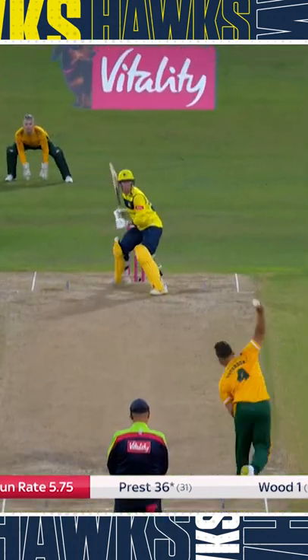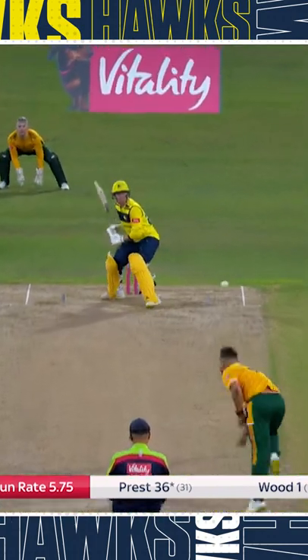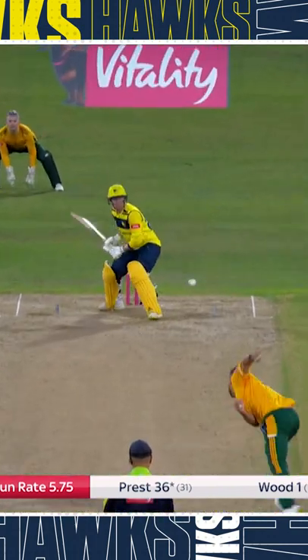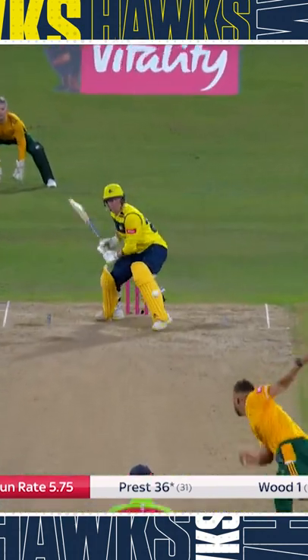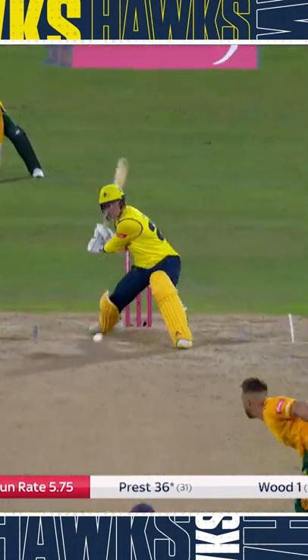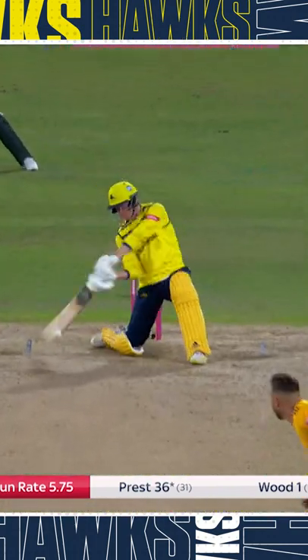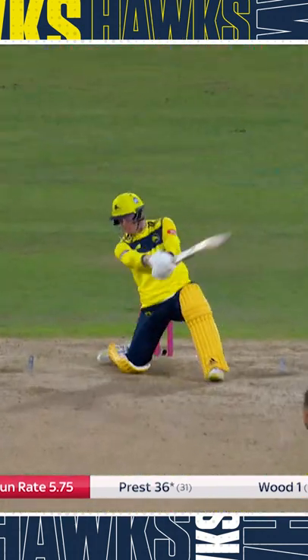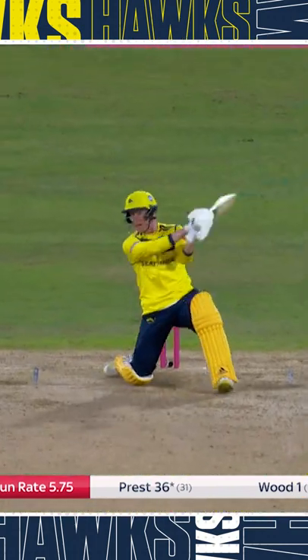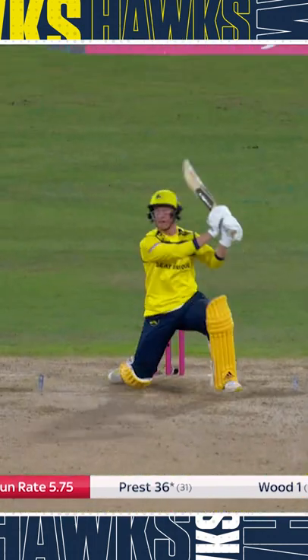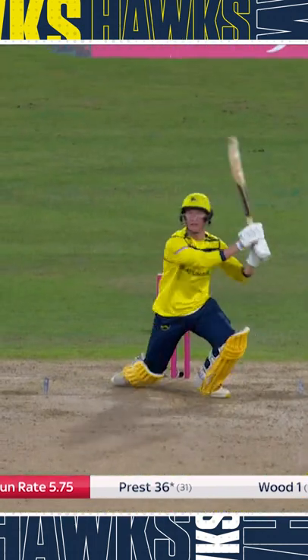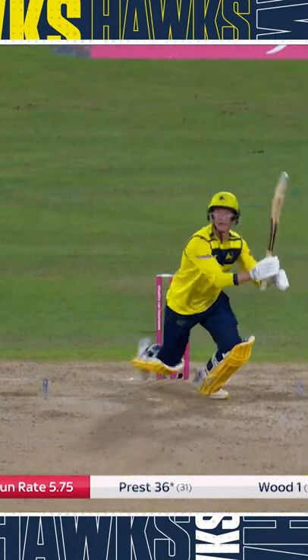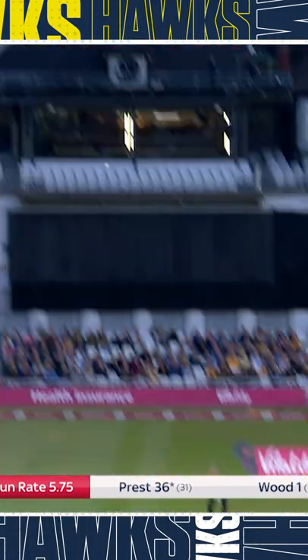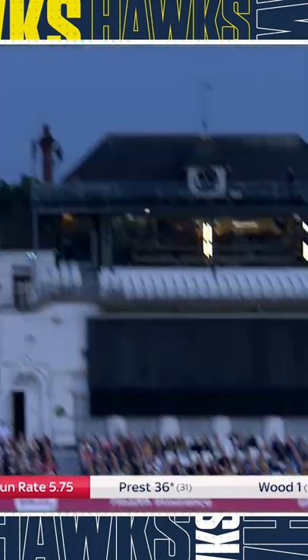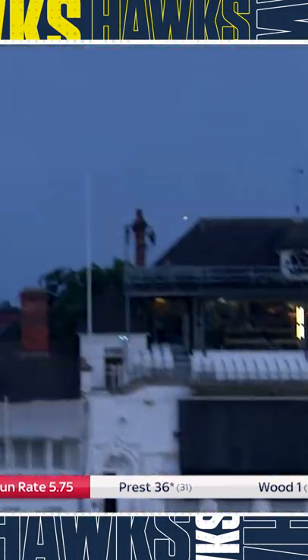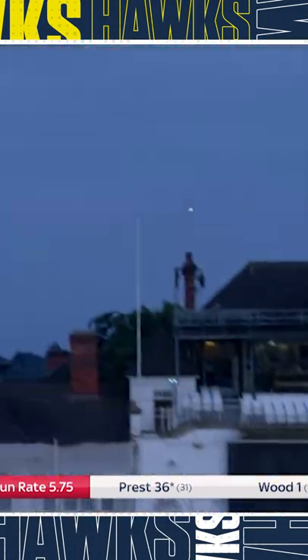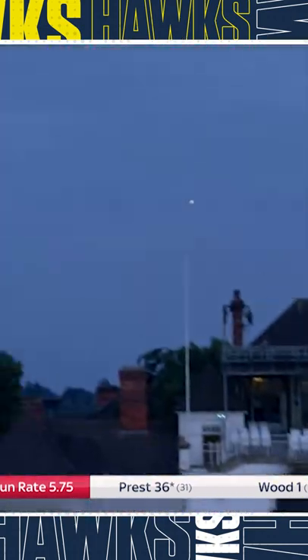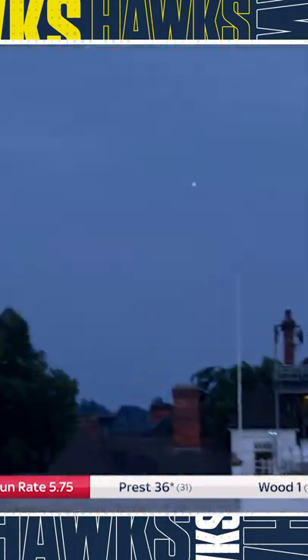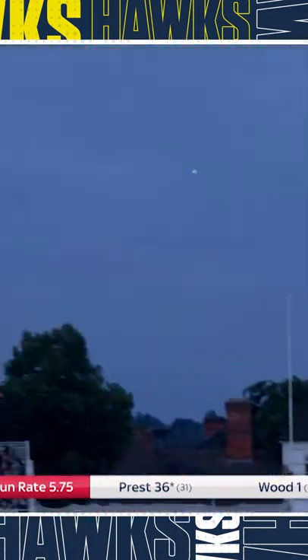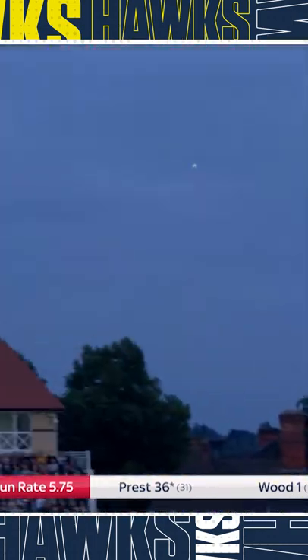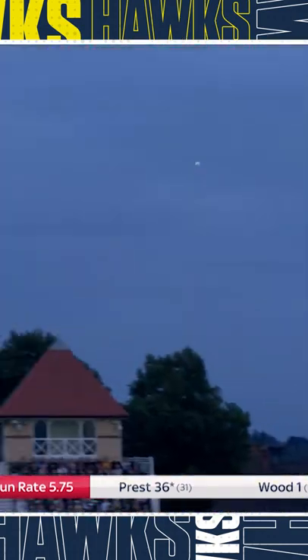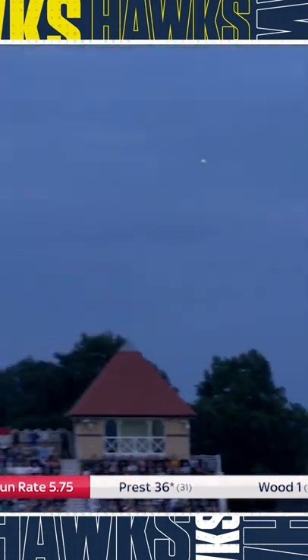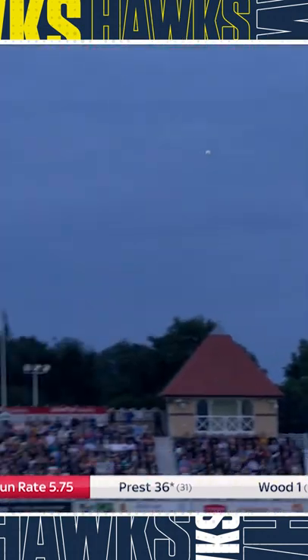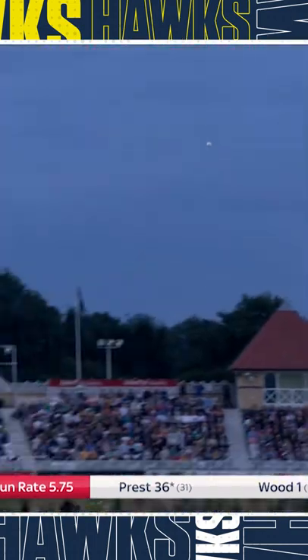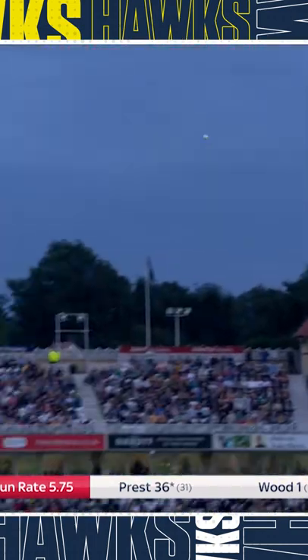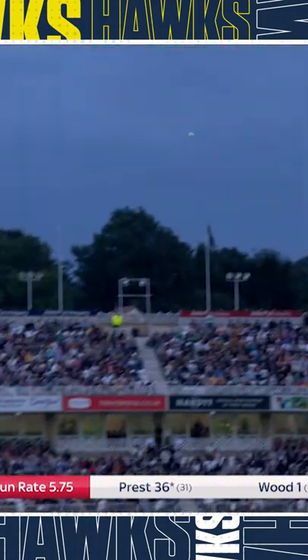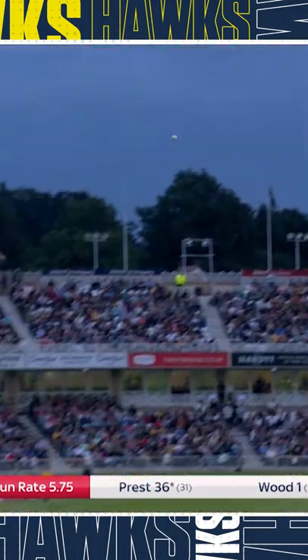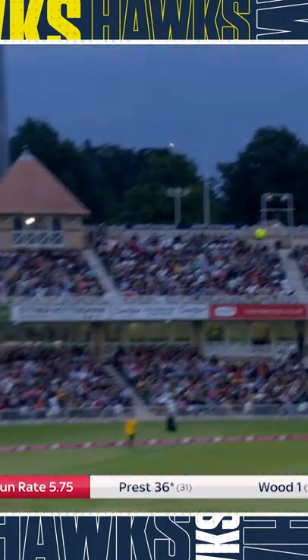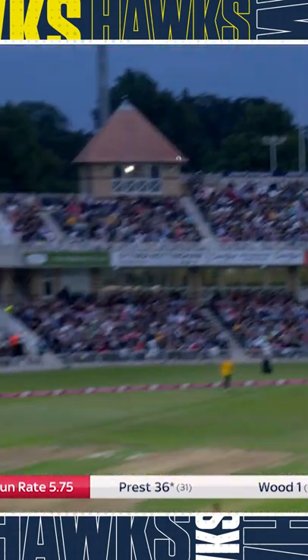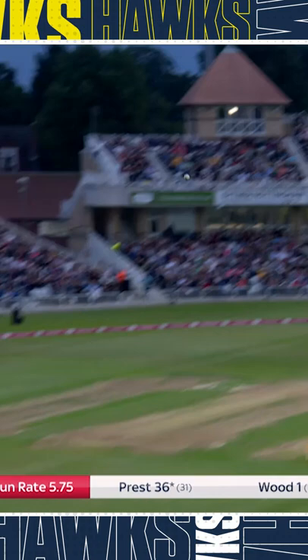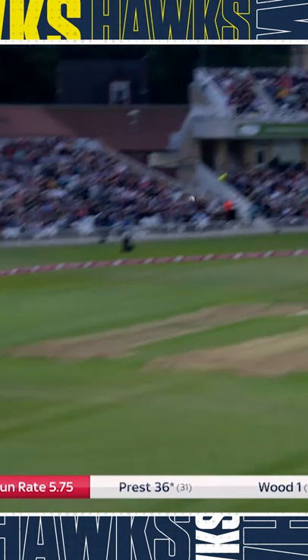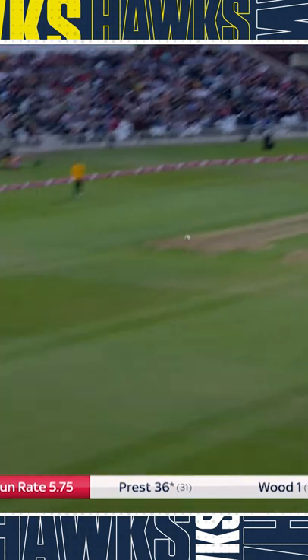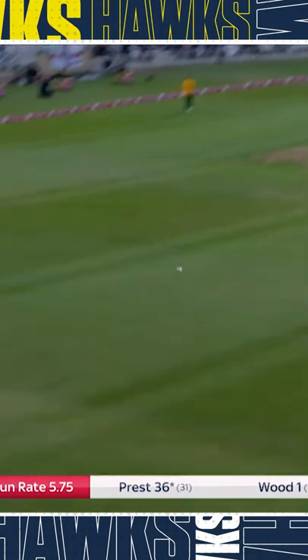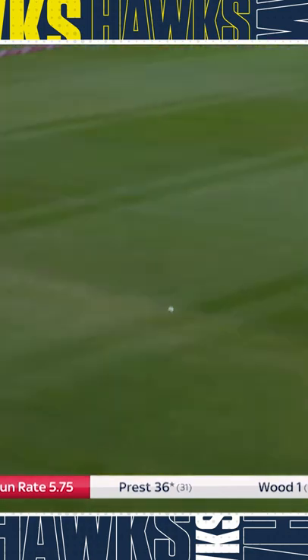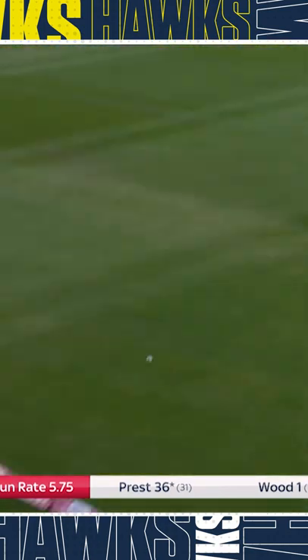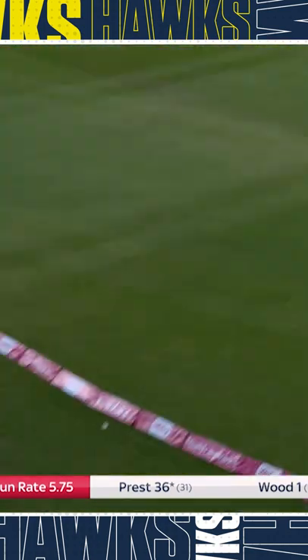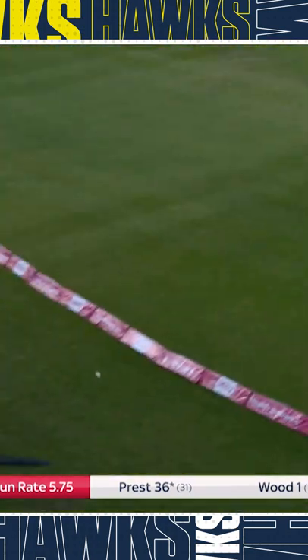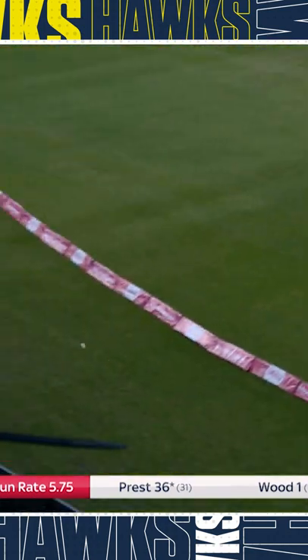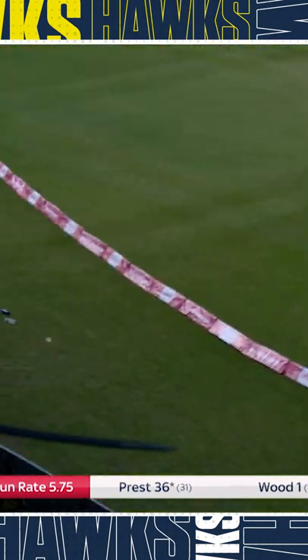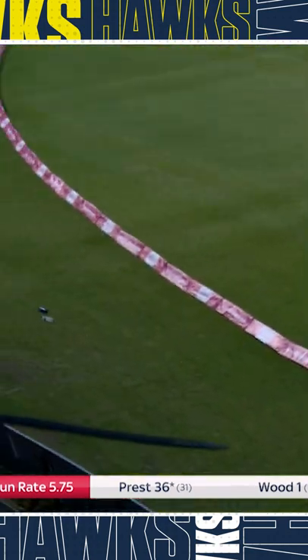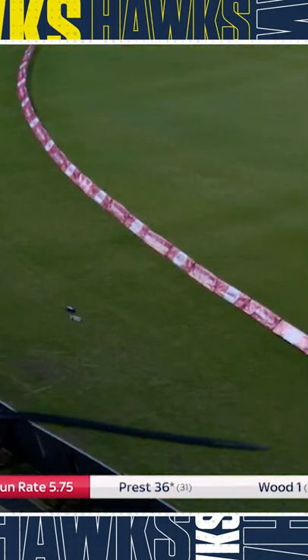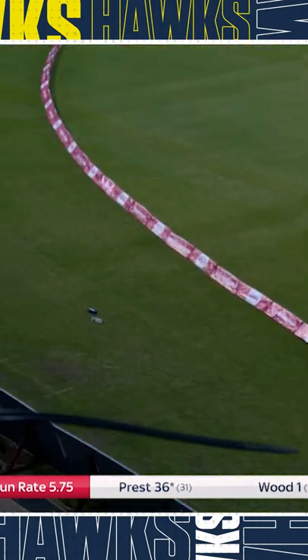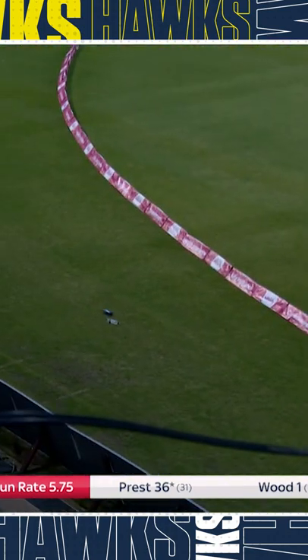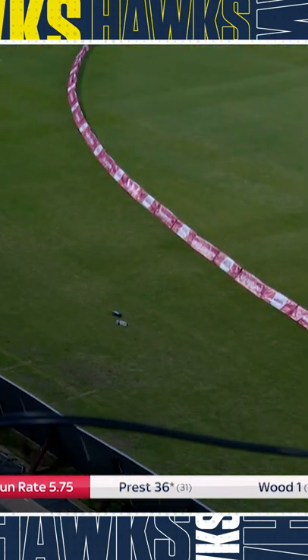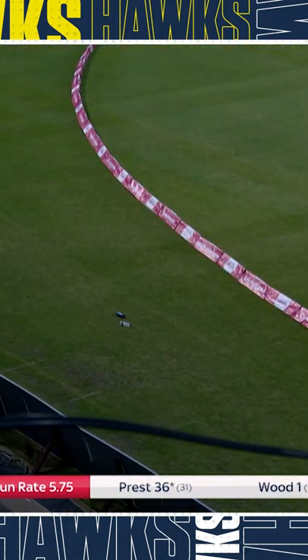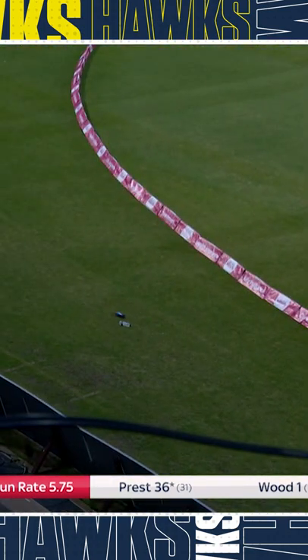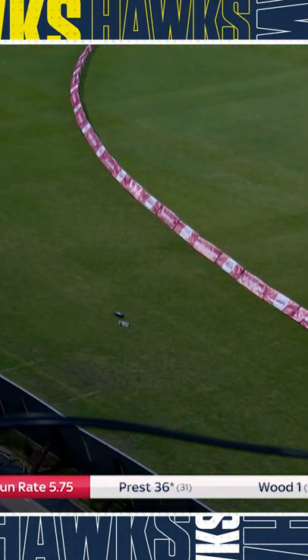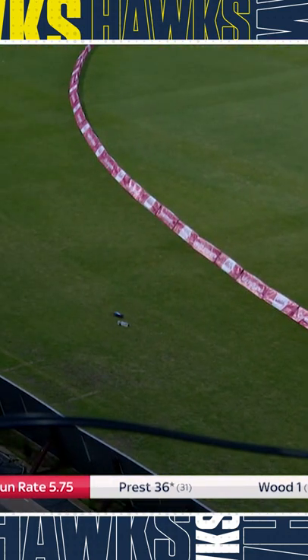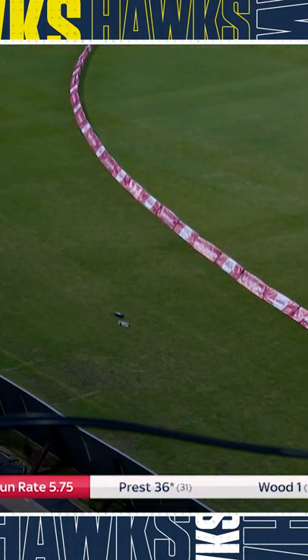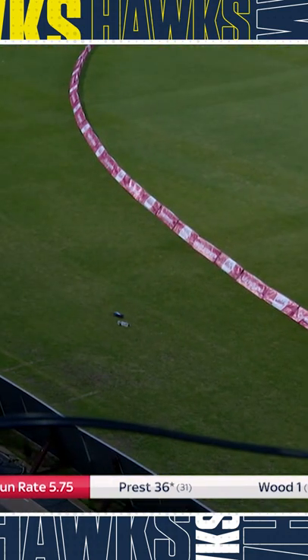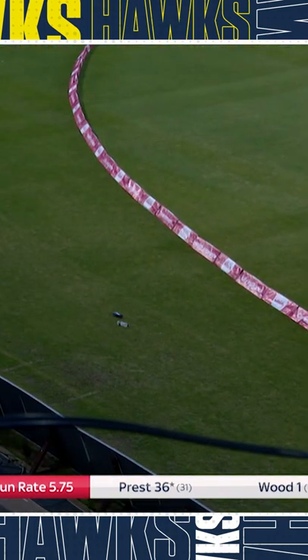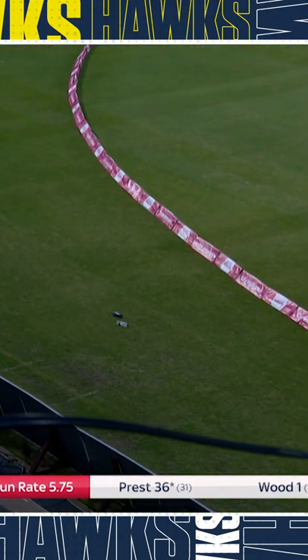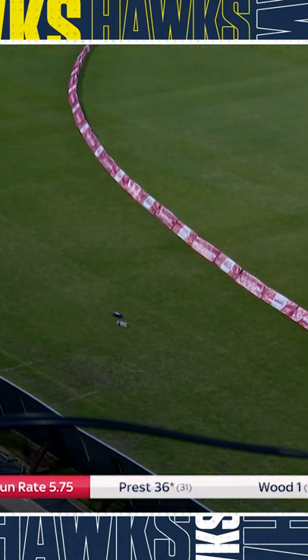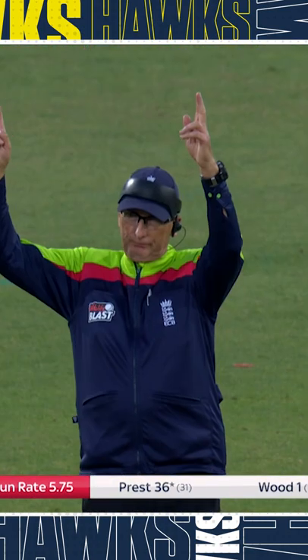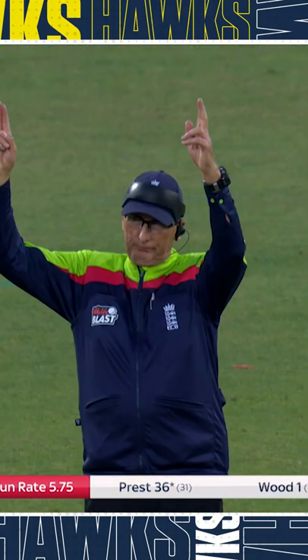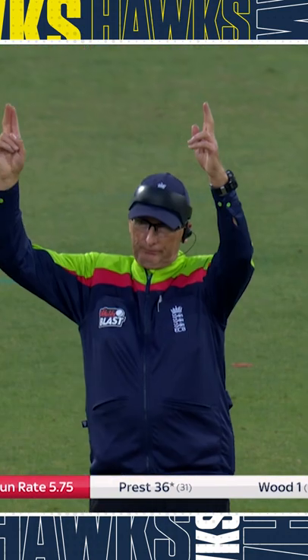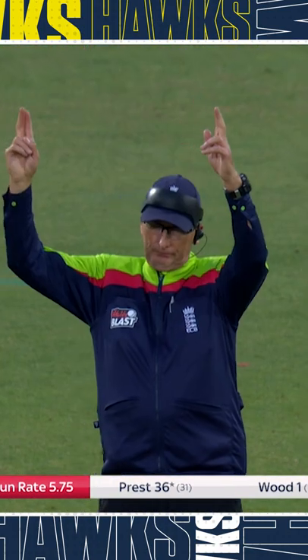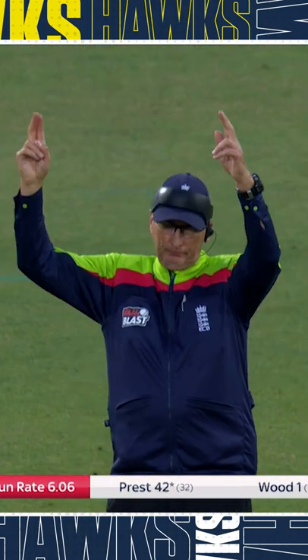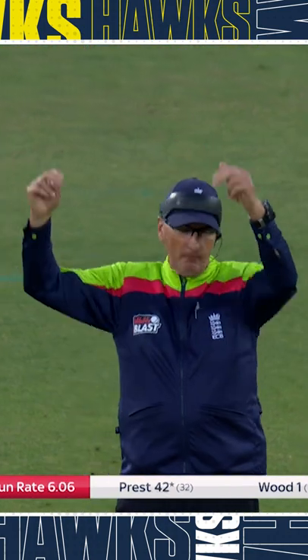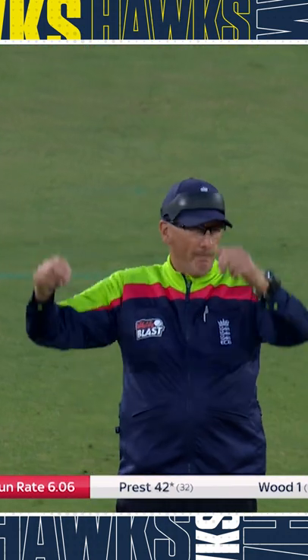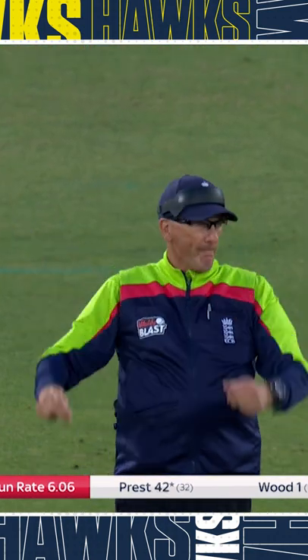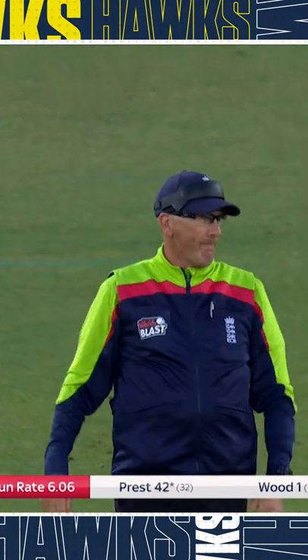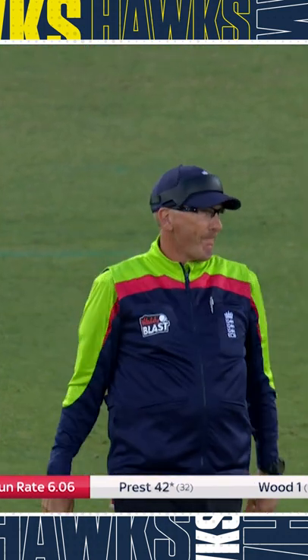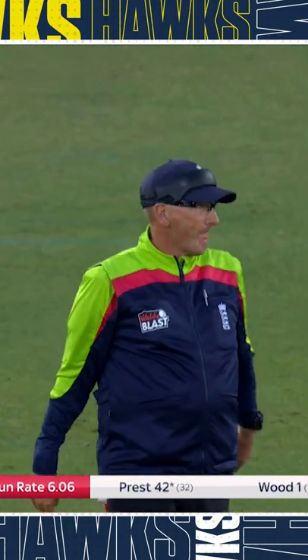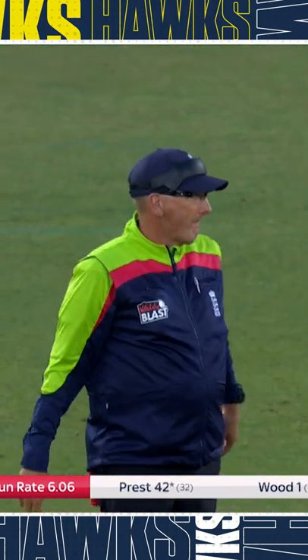Patterson. And that has been smashed straight back over his head, all the way for six!